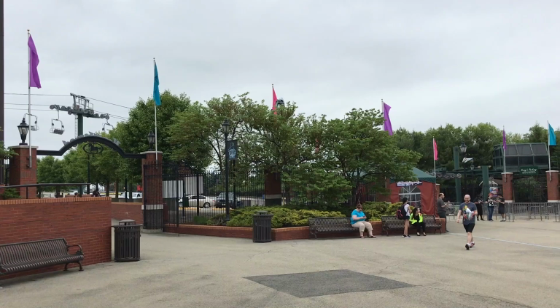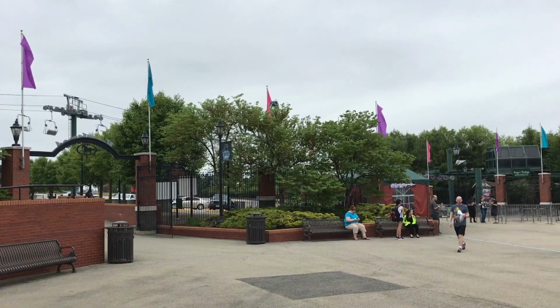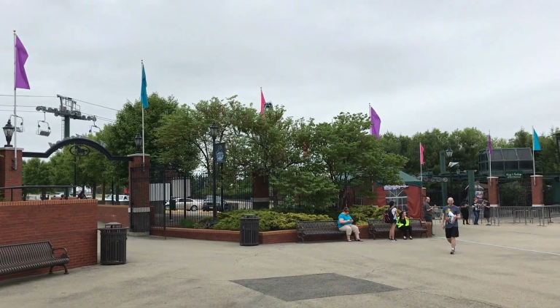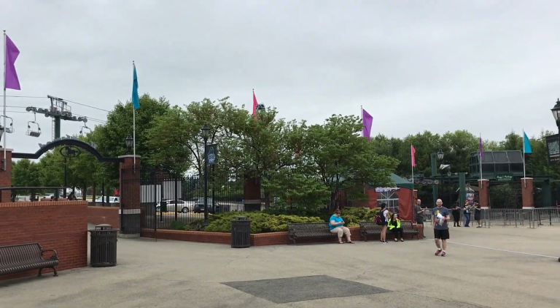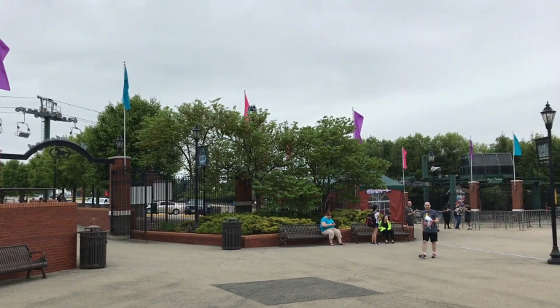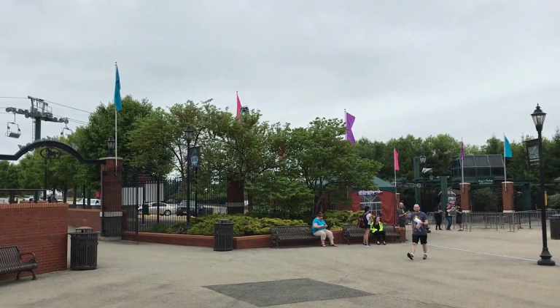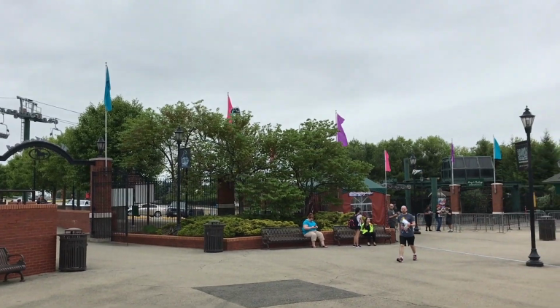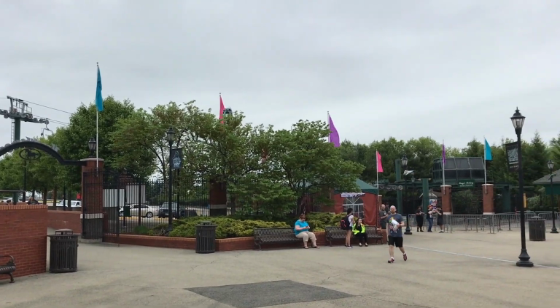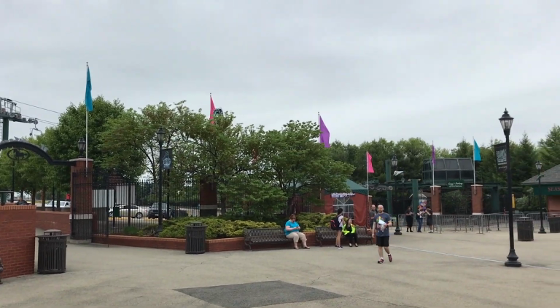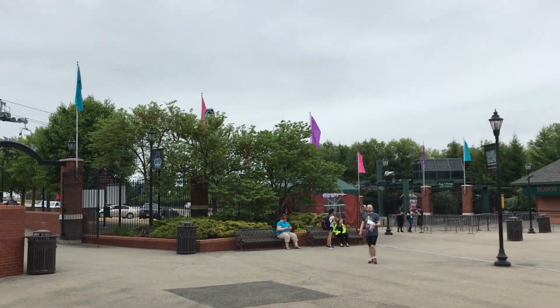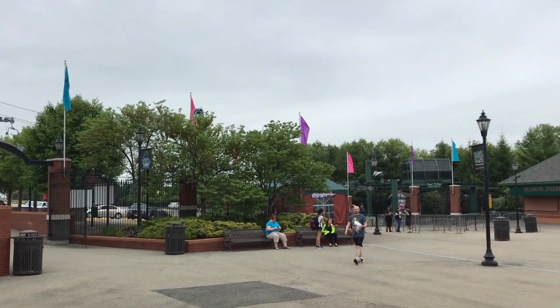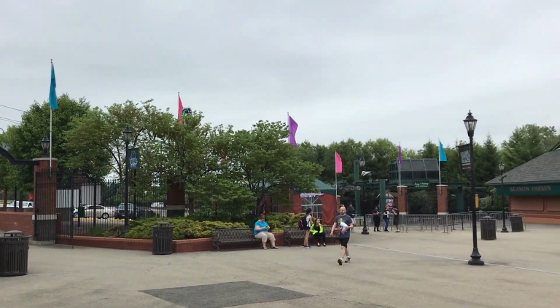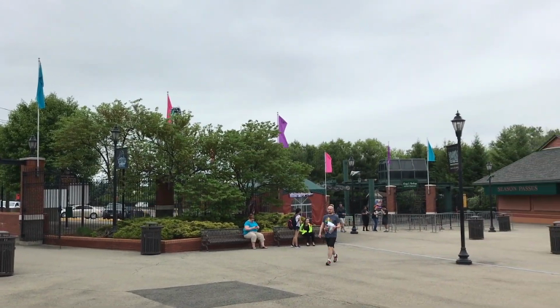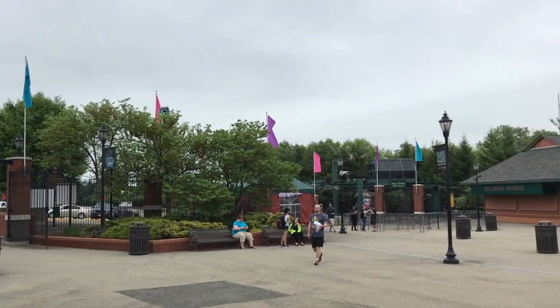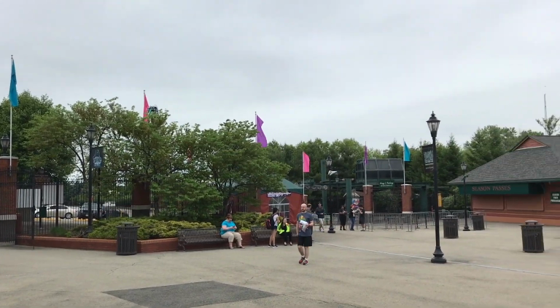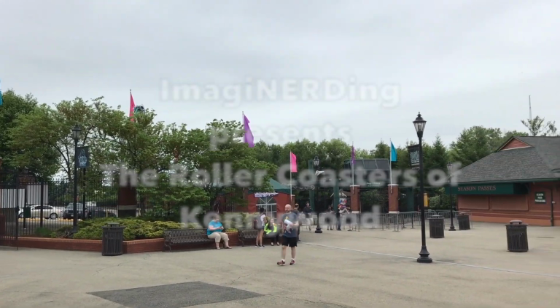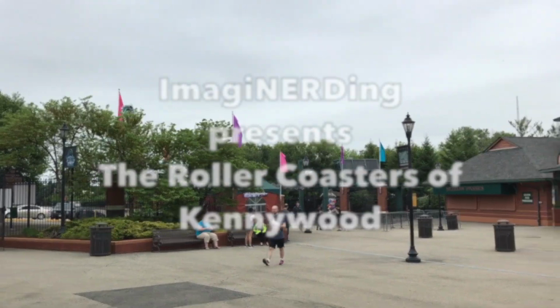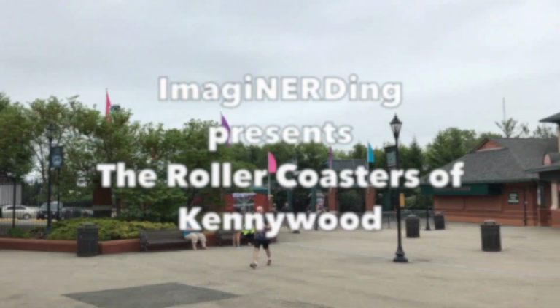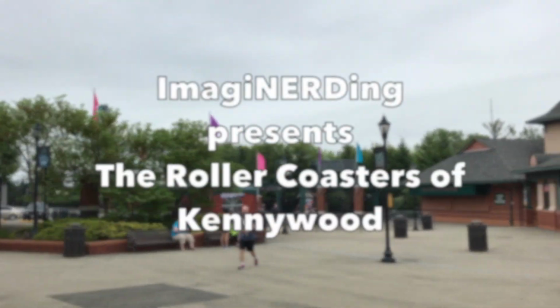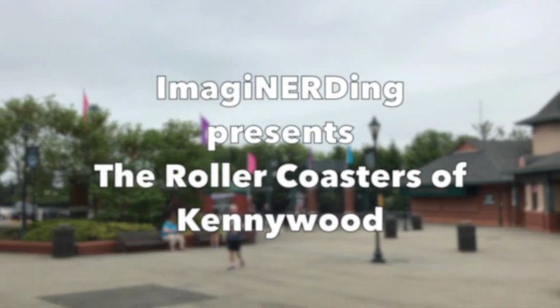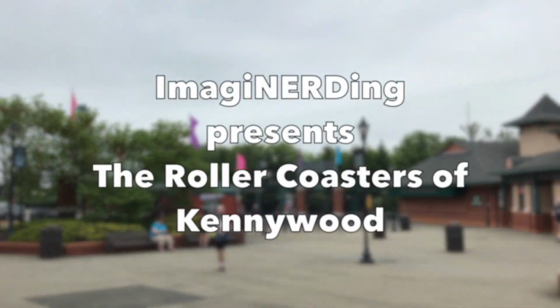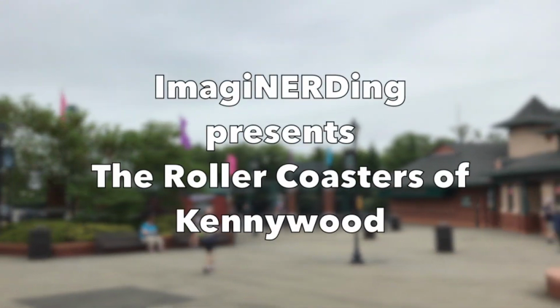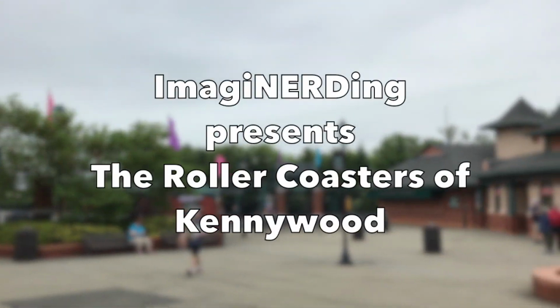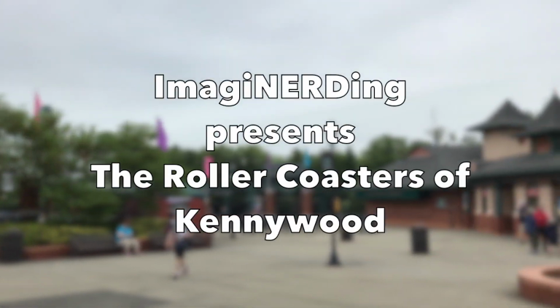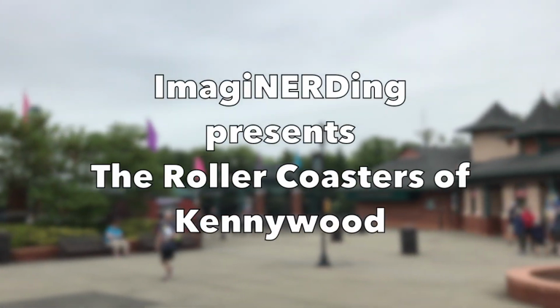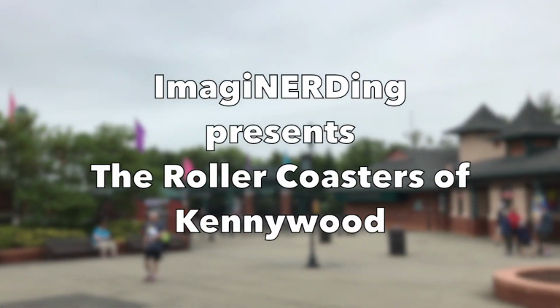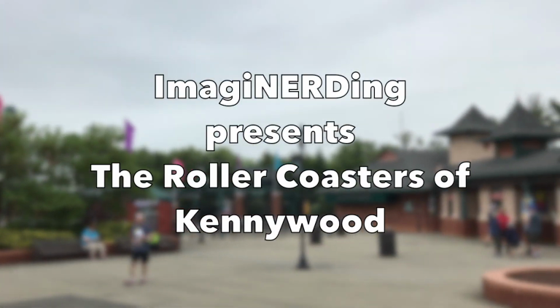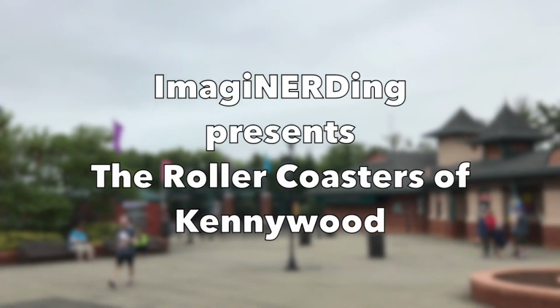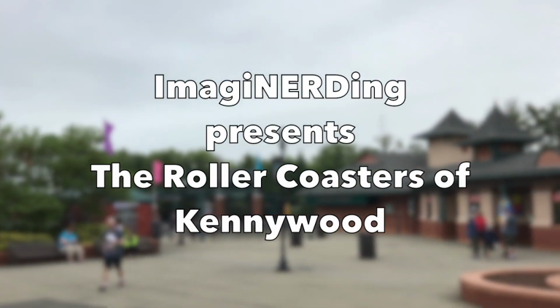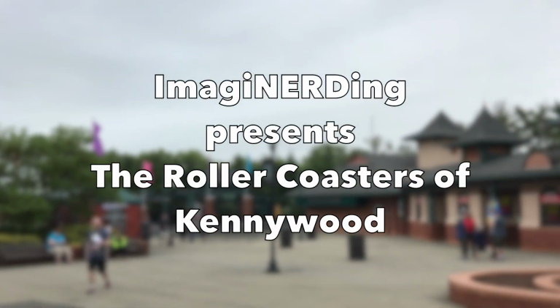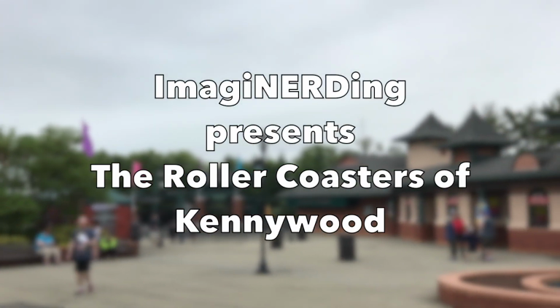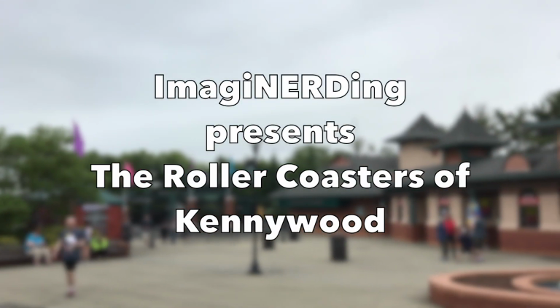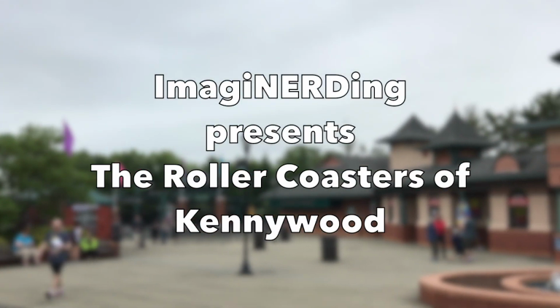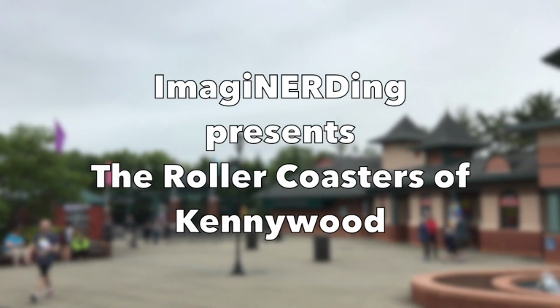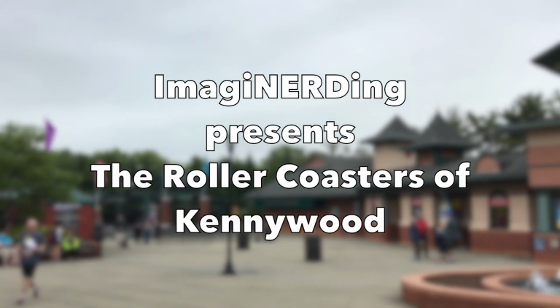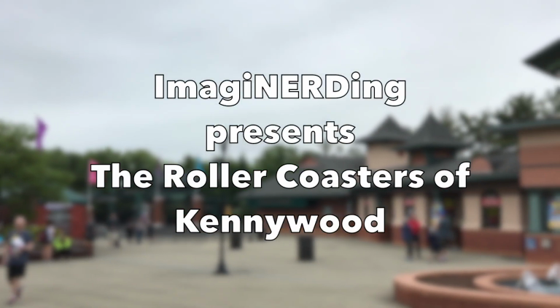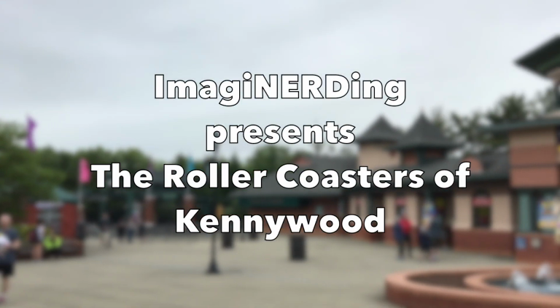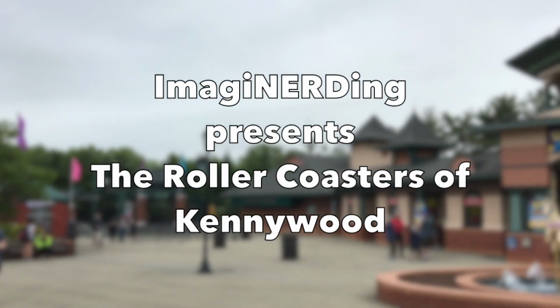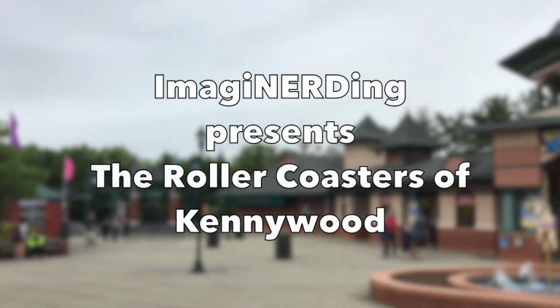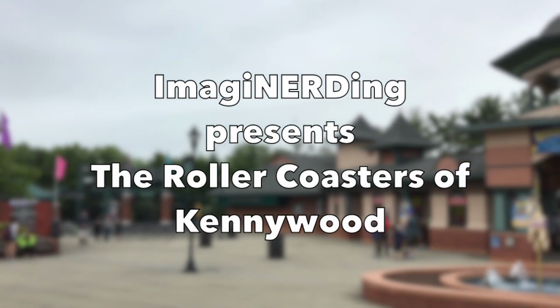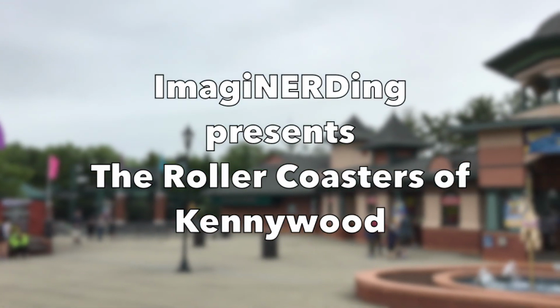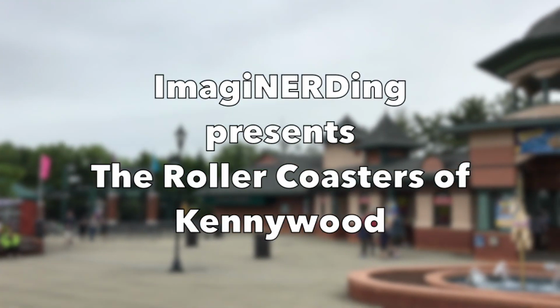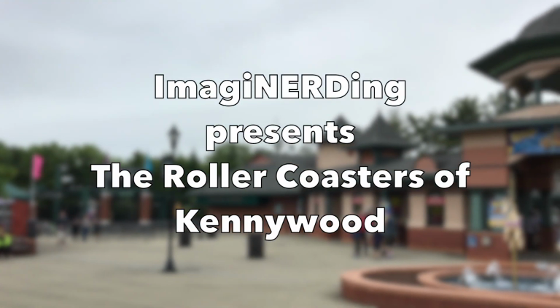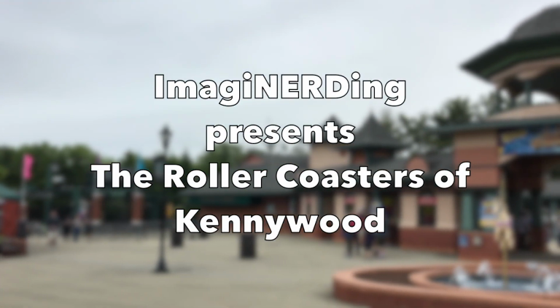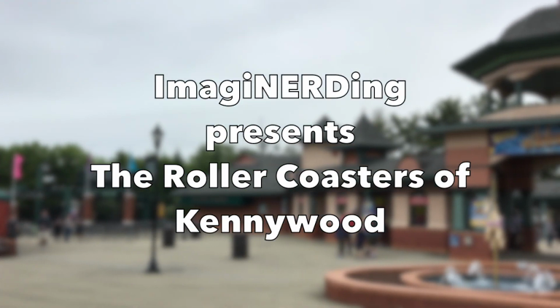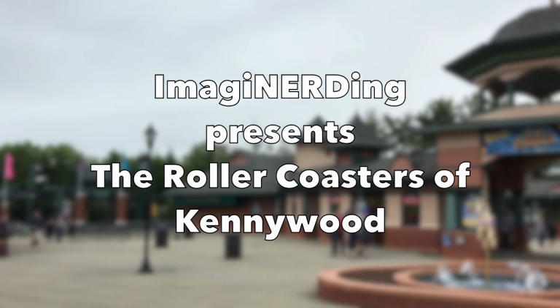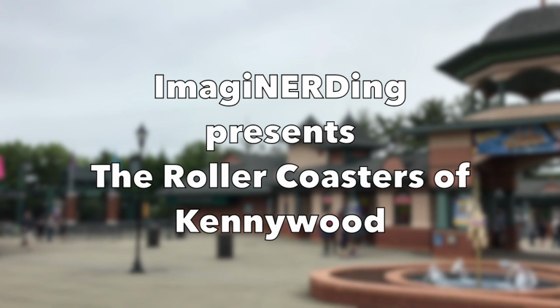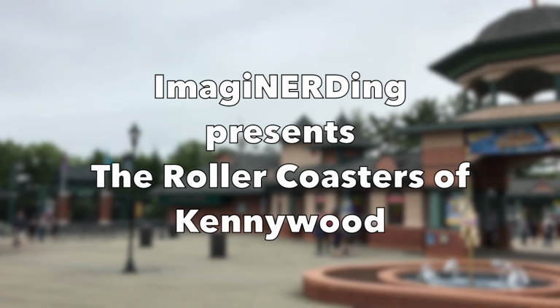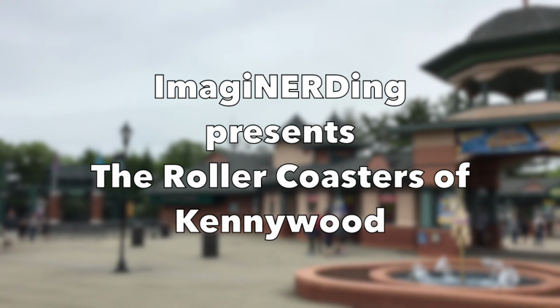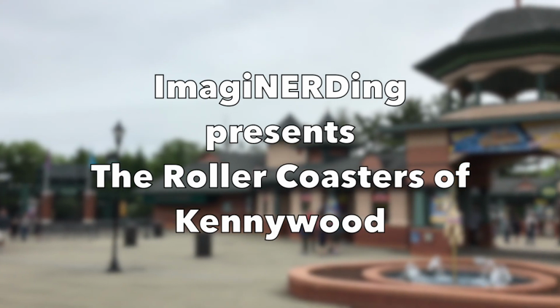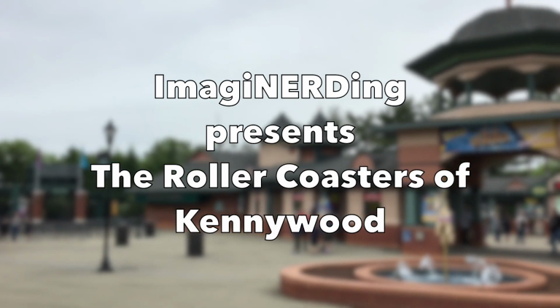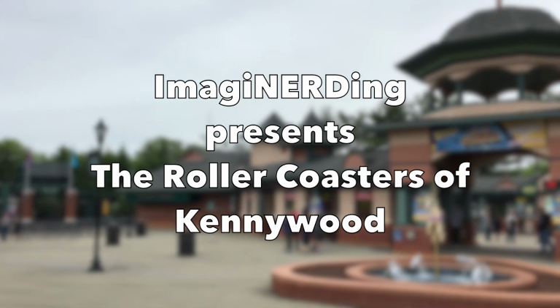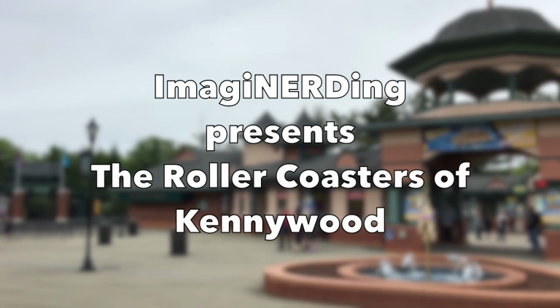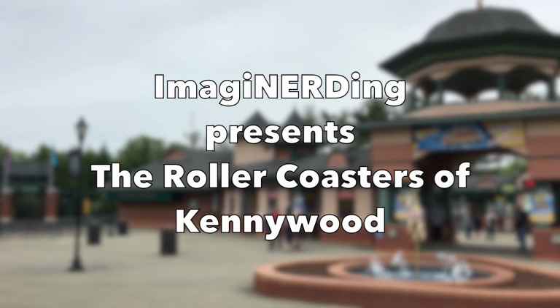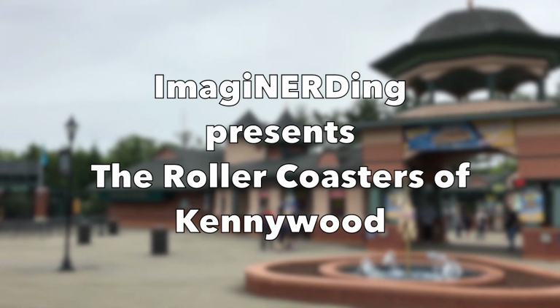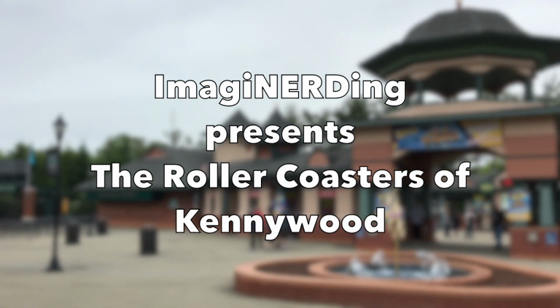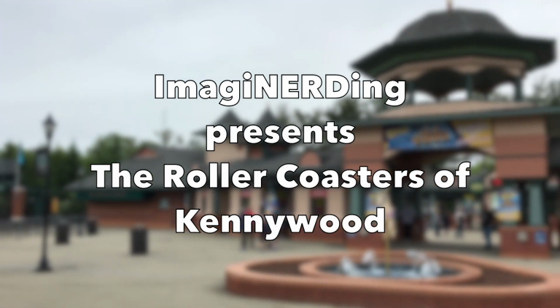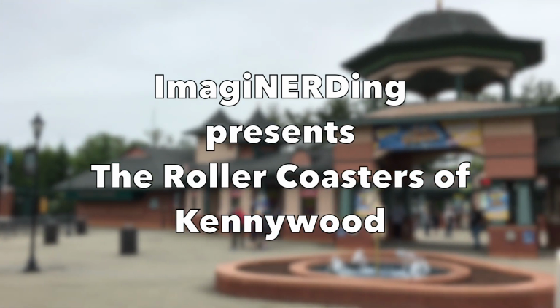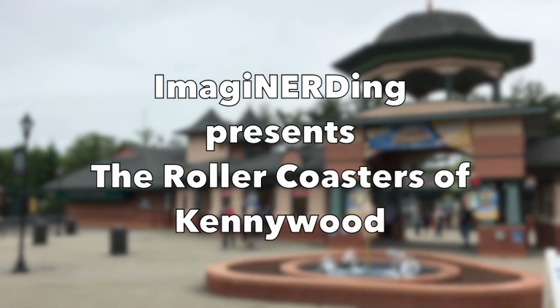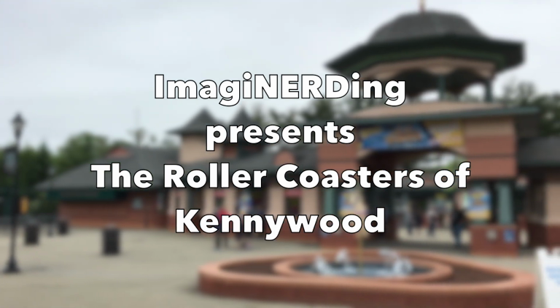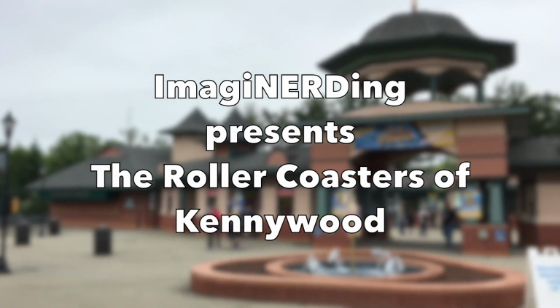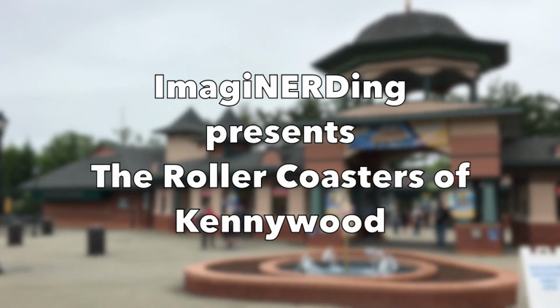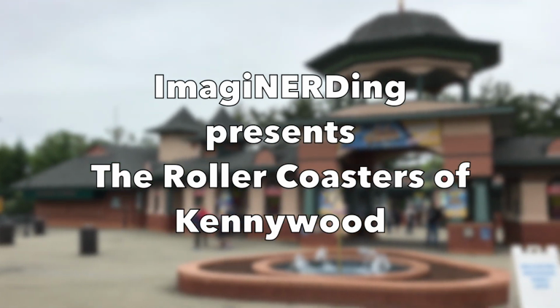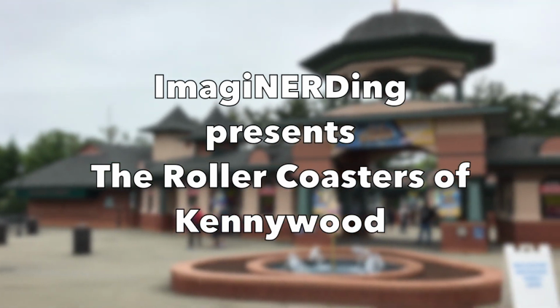Hello everyone, I'm George Taylor from Imagineerding, and on this episode we're going to take a look at the roller coasters of Kennywood.